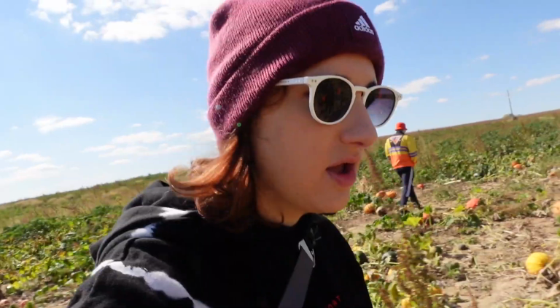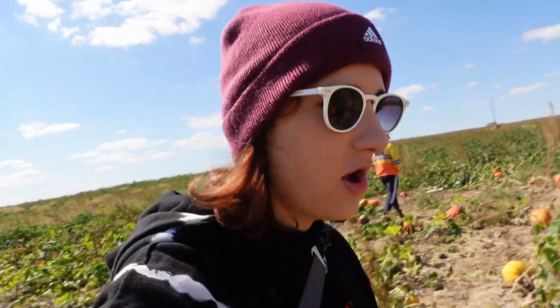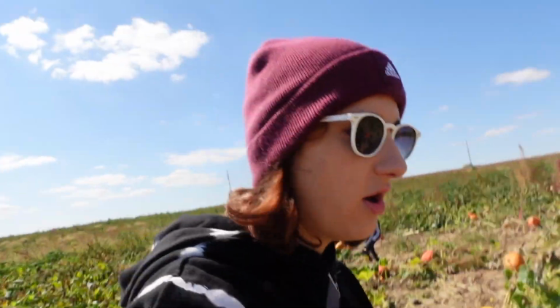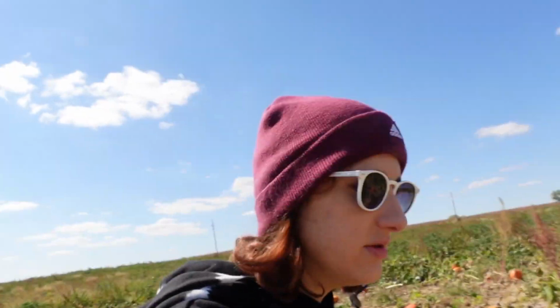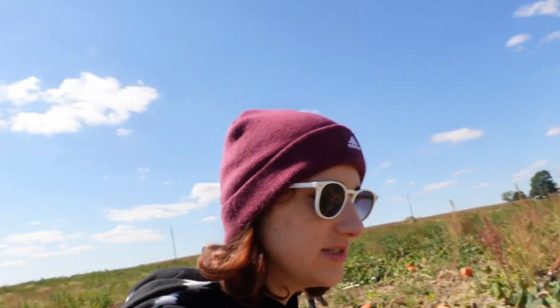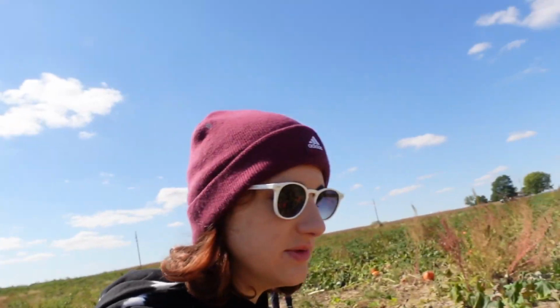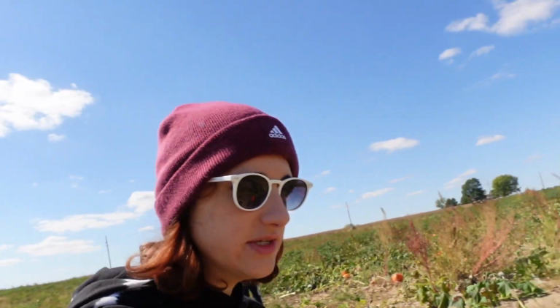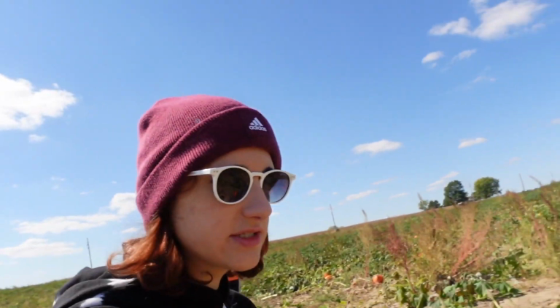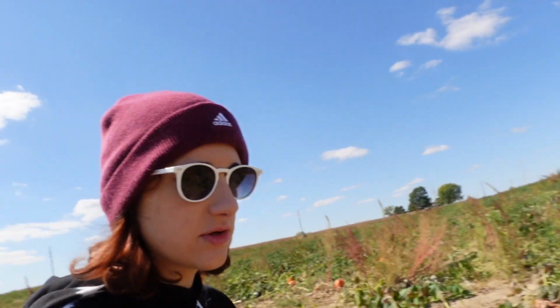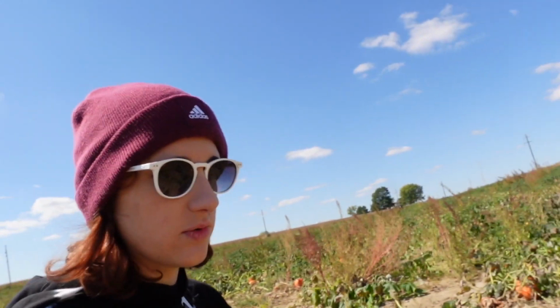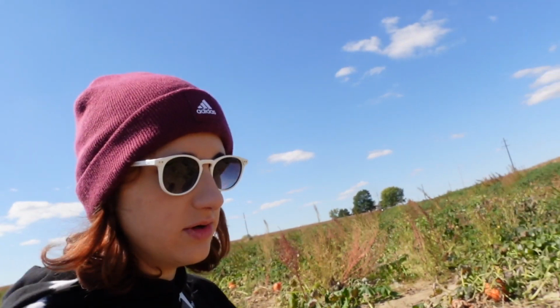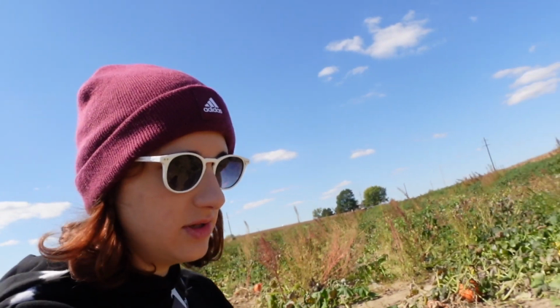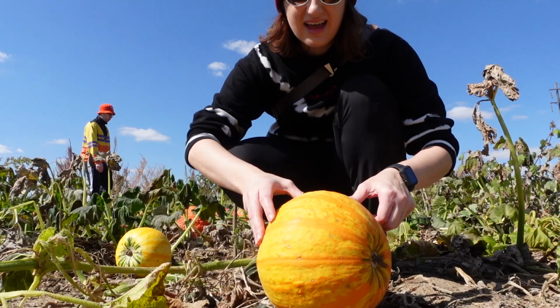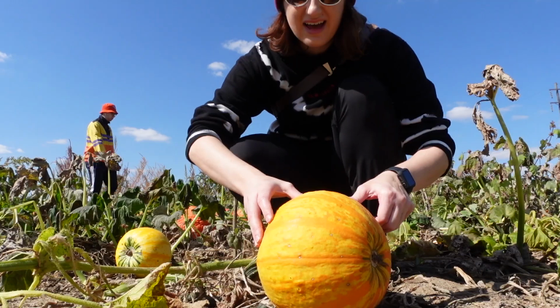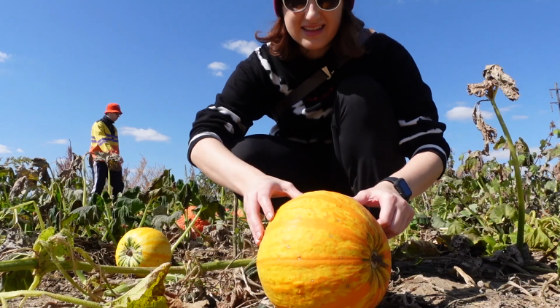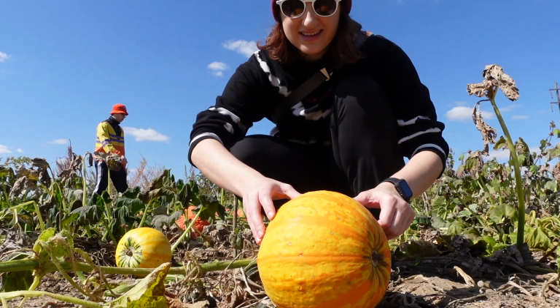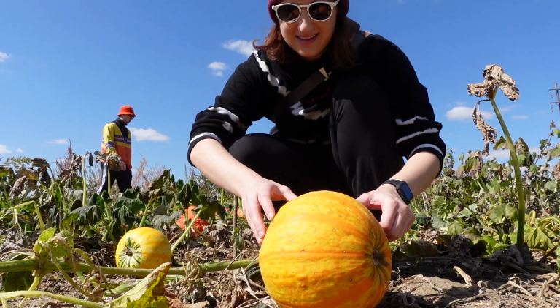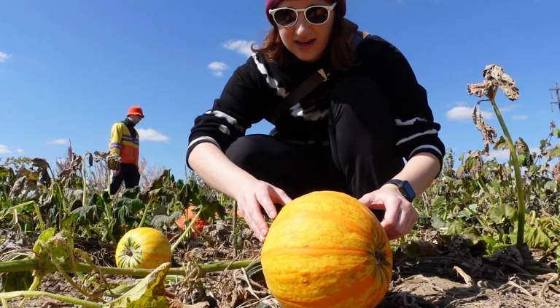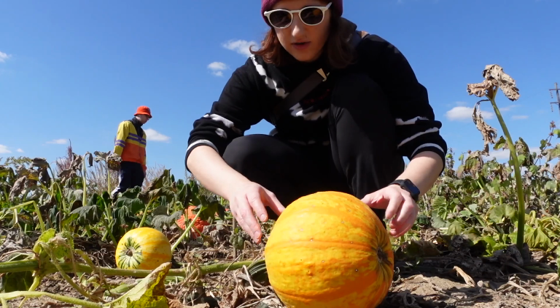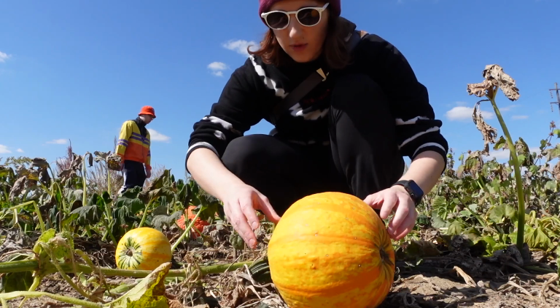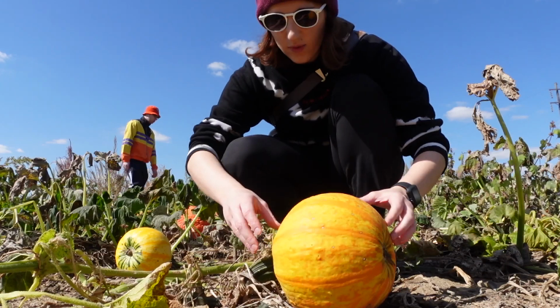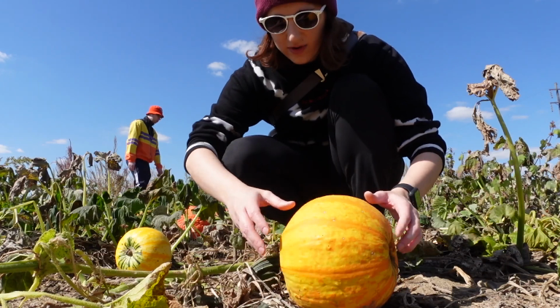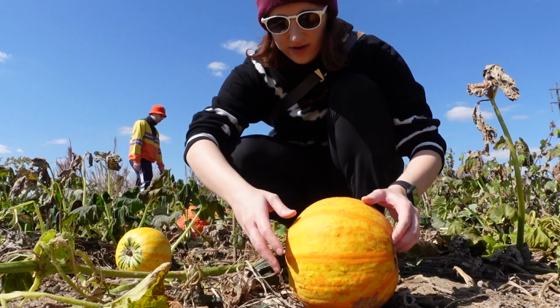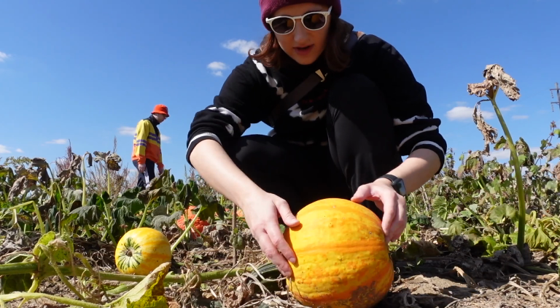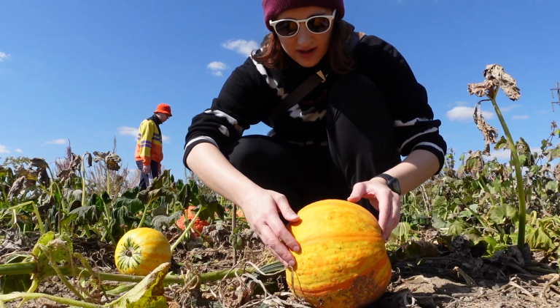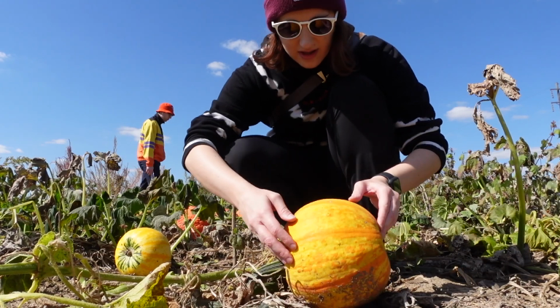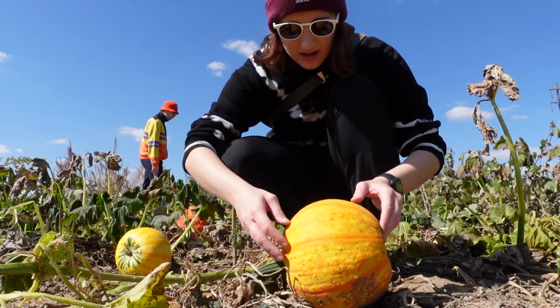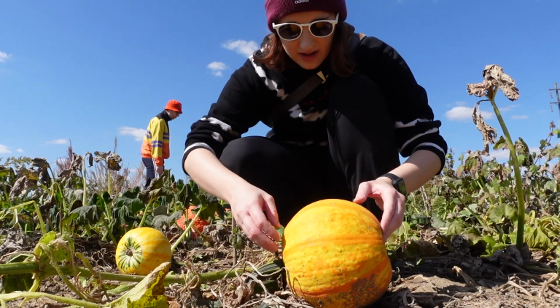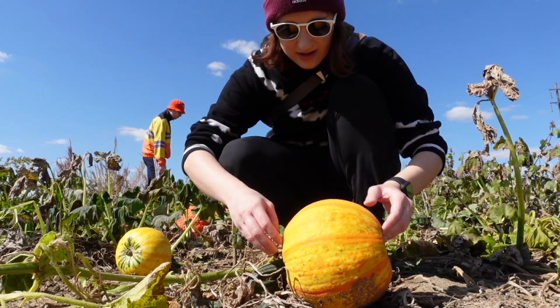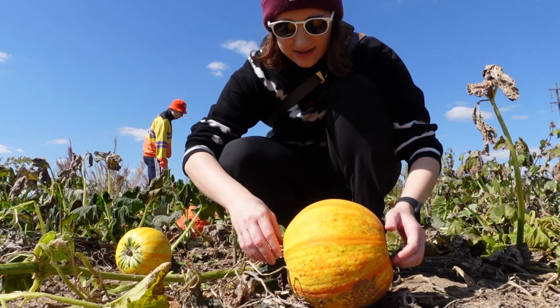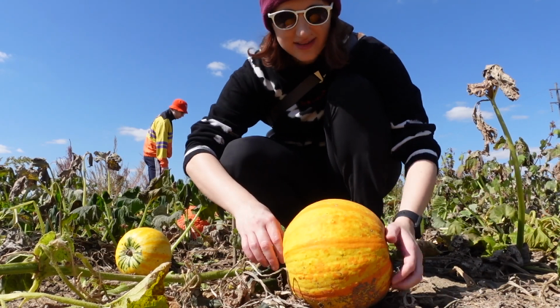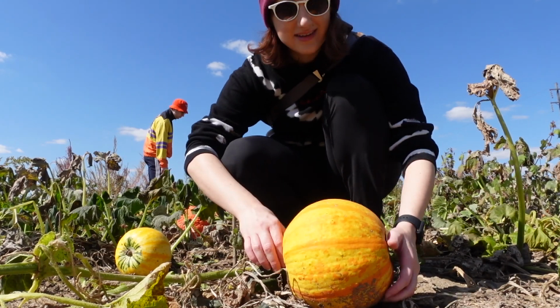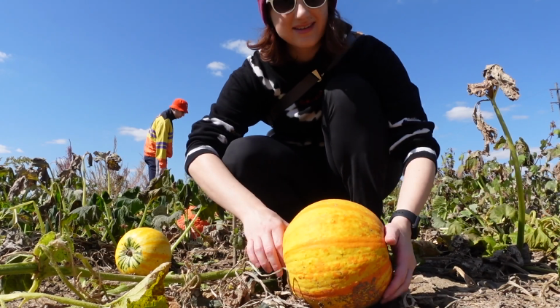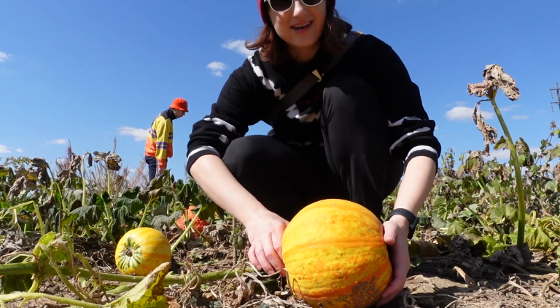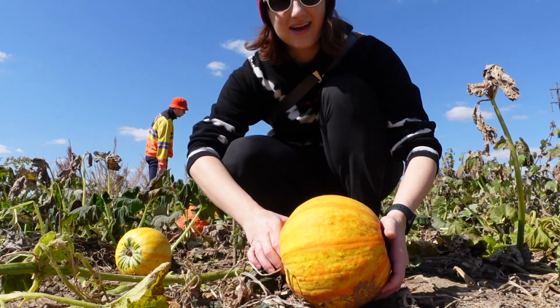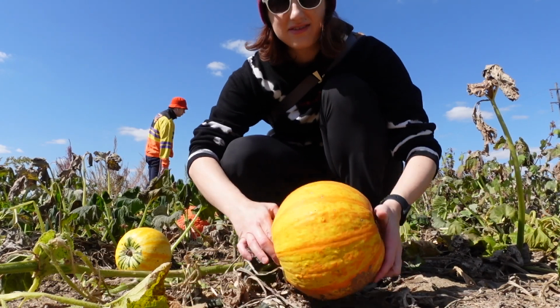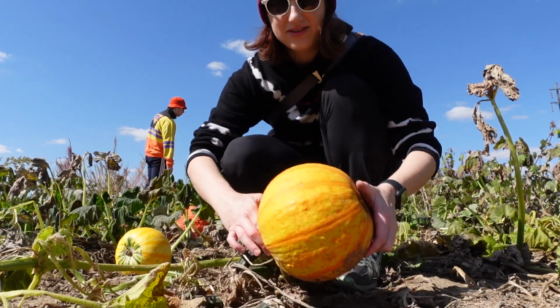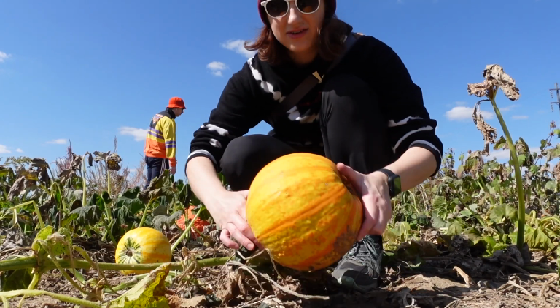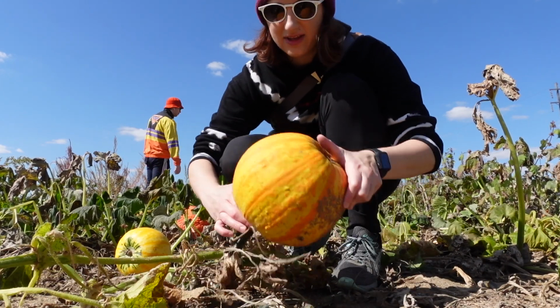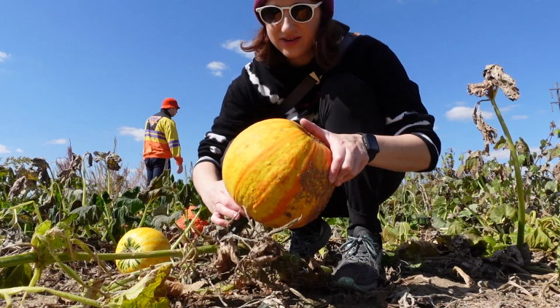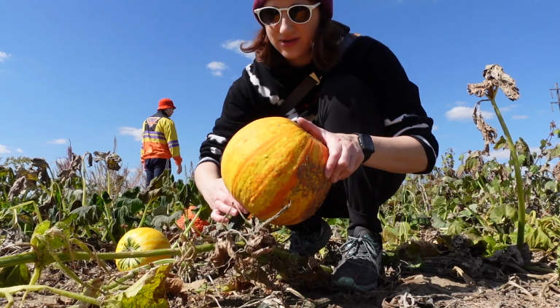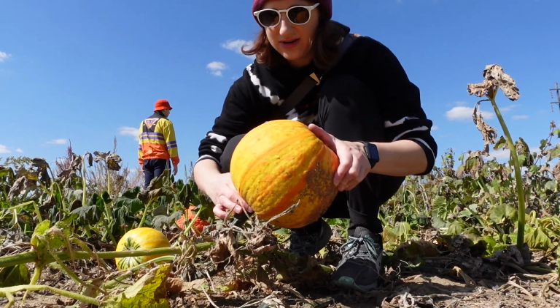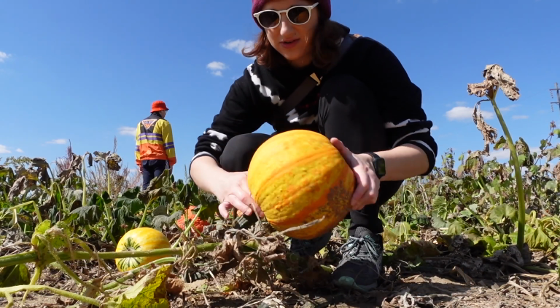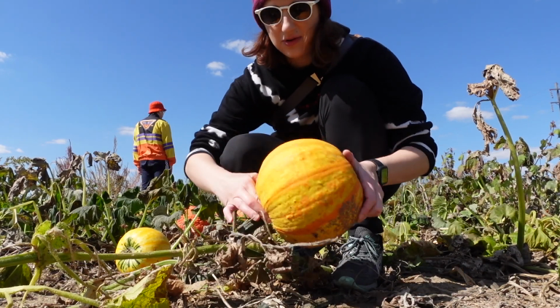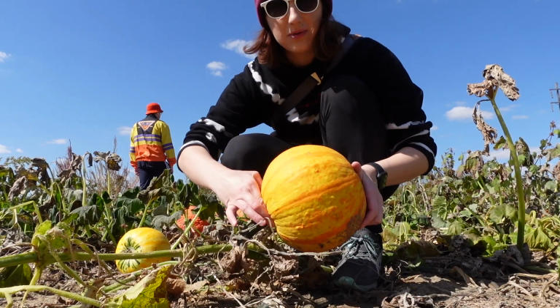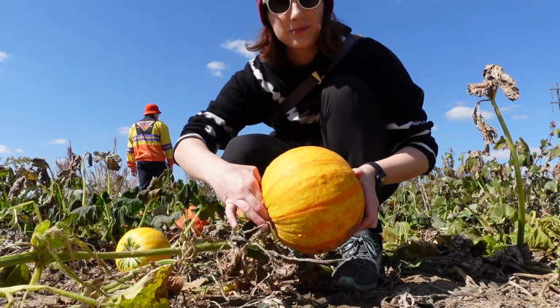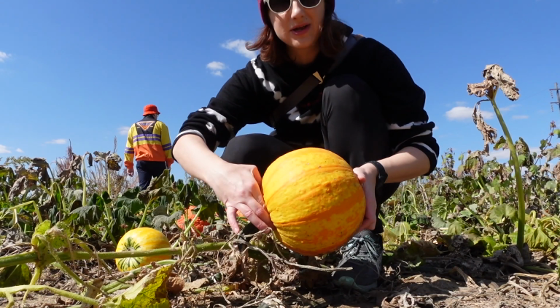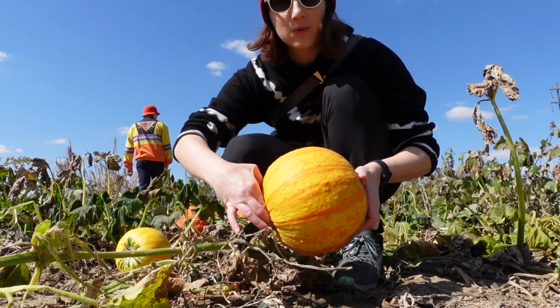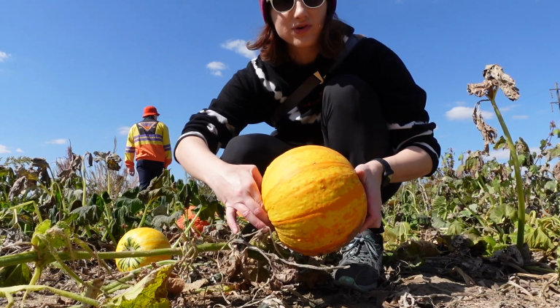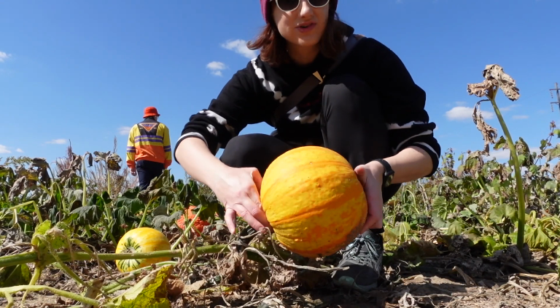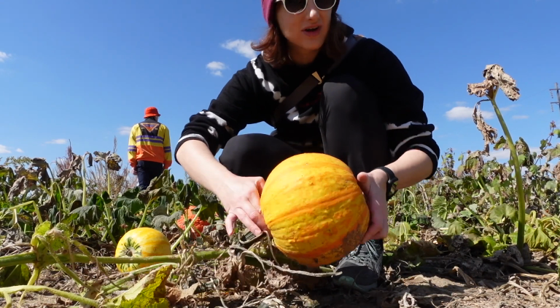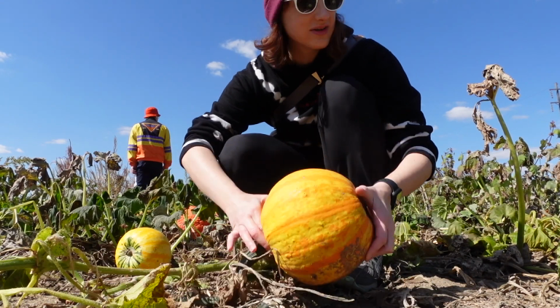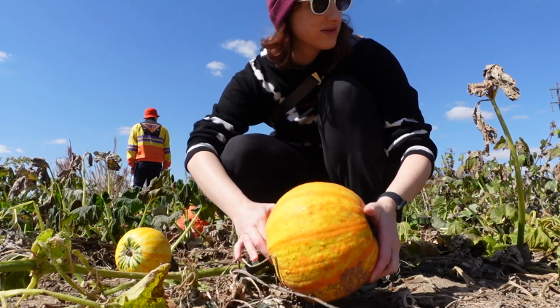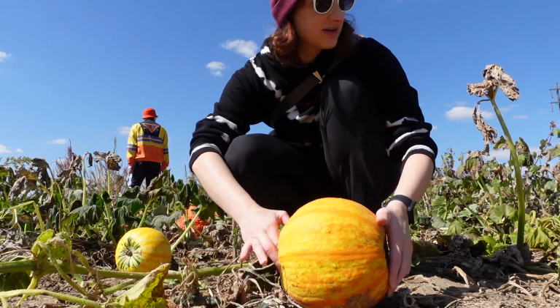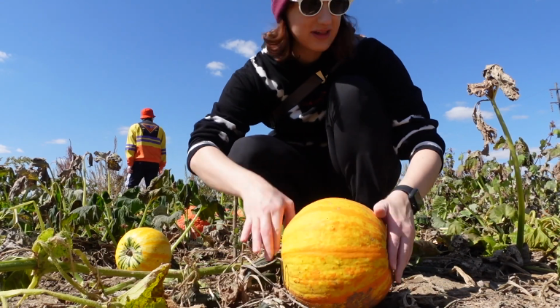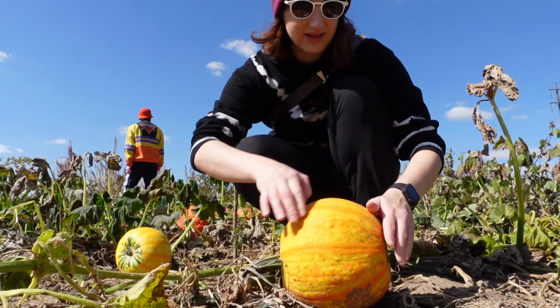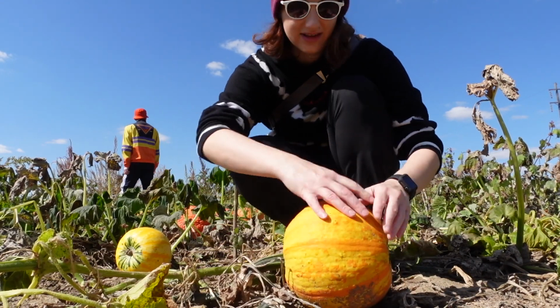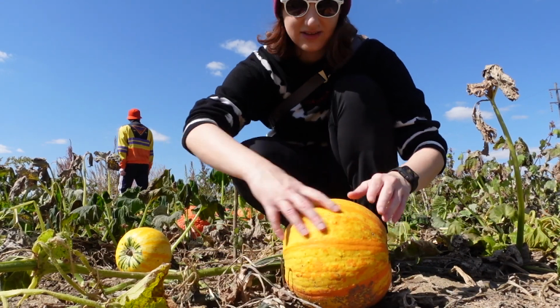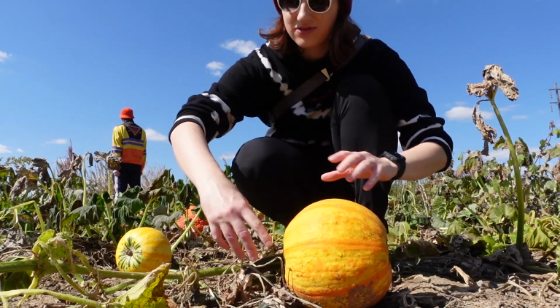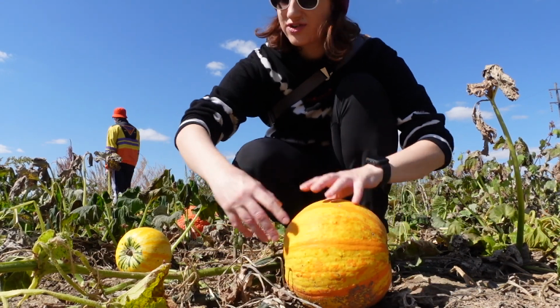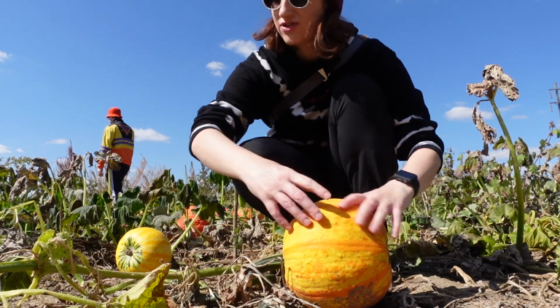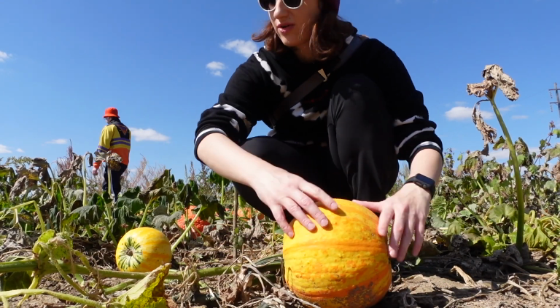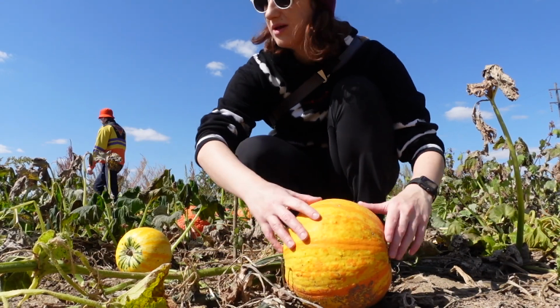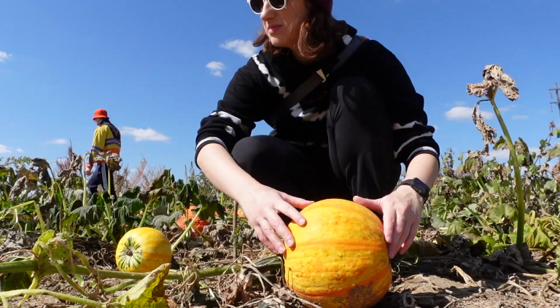Oh, this one looks cool! I think it's like a gourd because it doesn't have your traditional pumpkin orange color — it's got like different stripes.